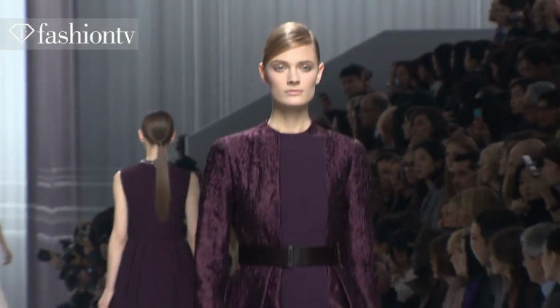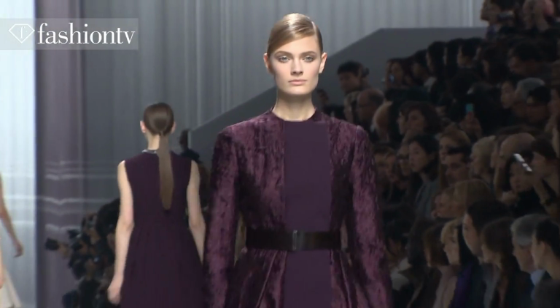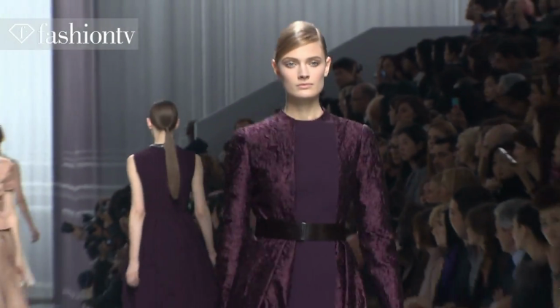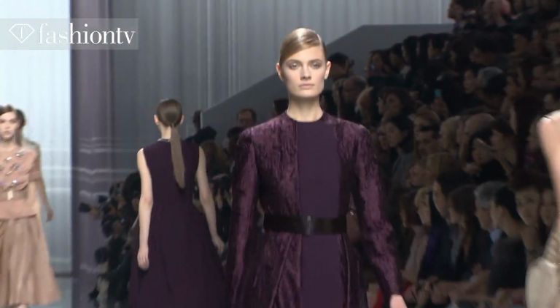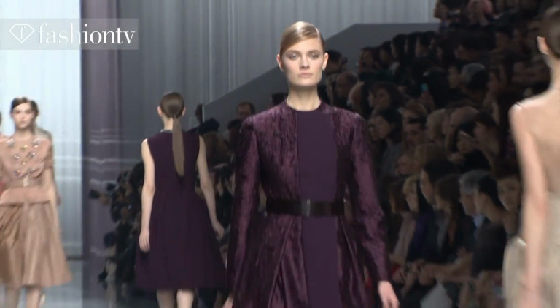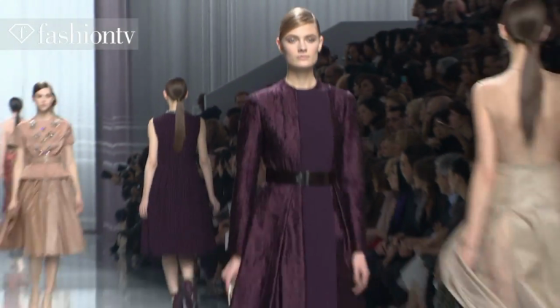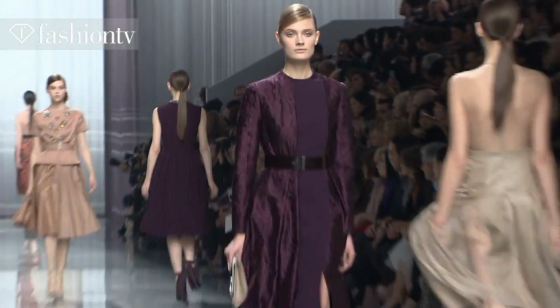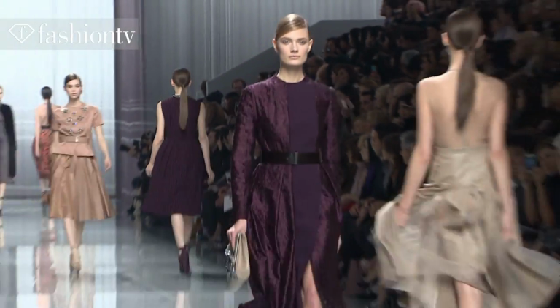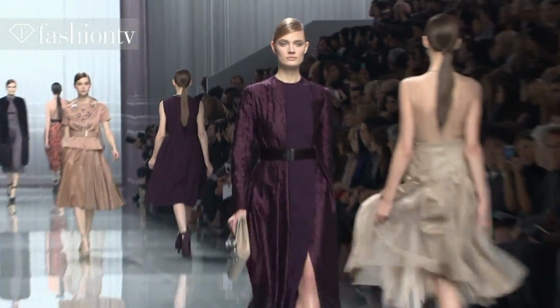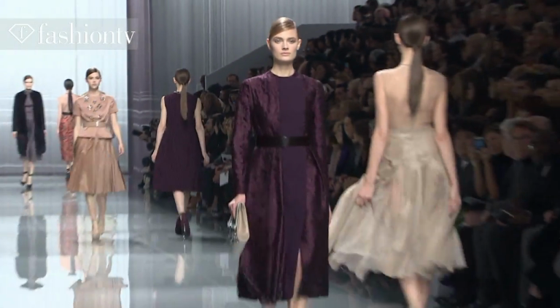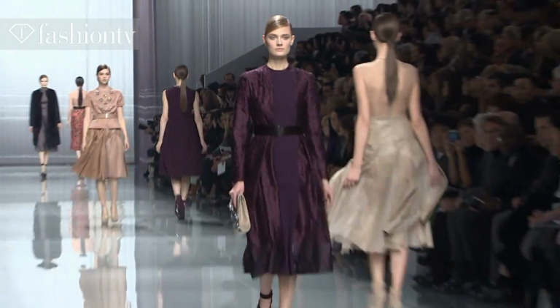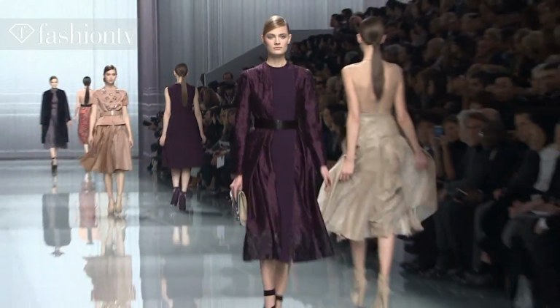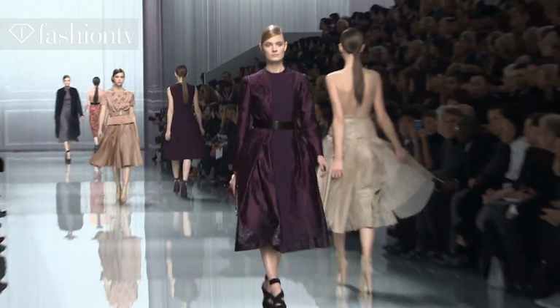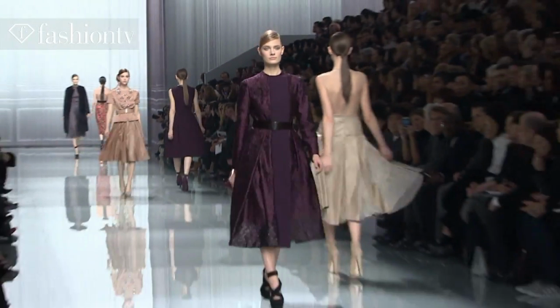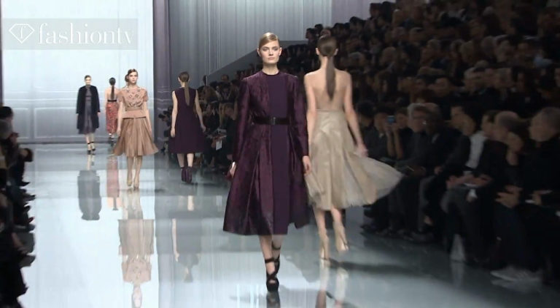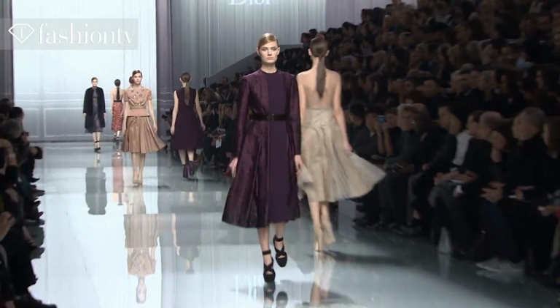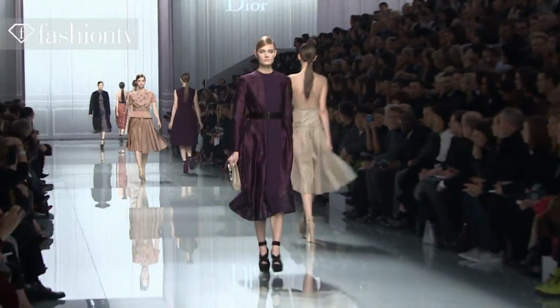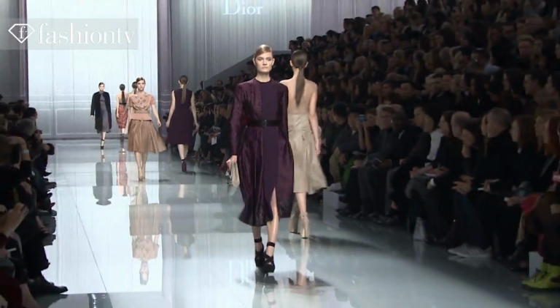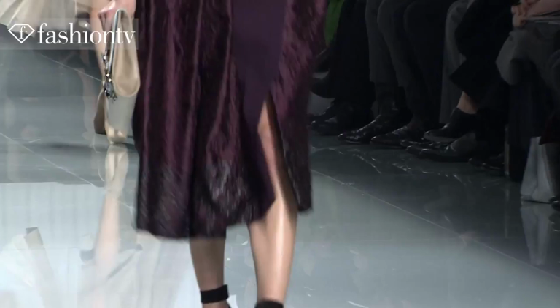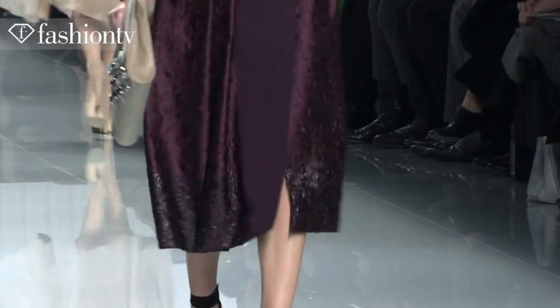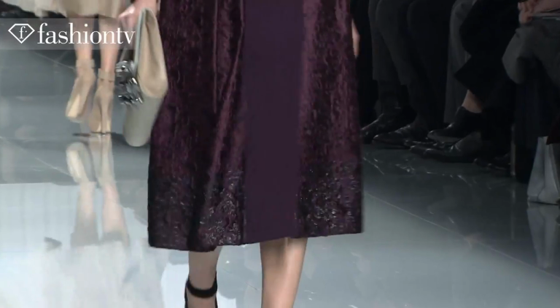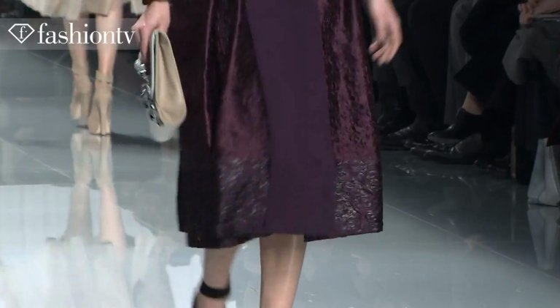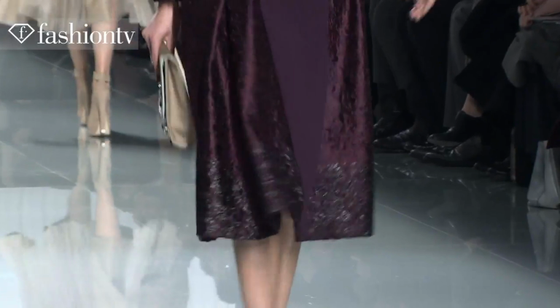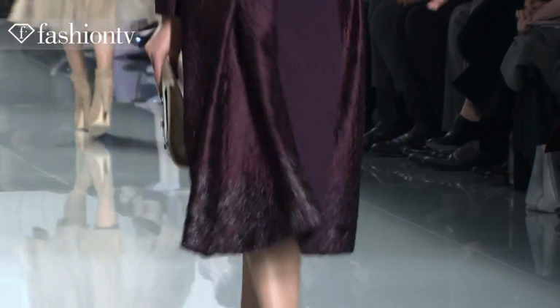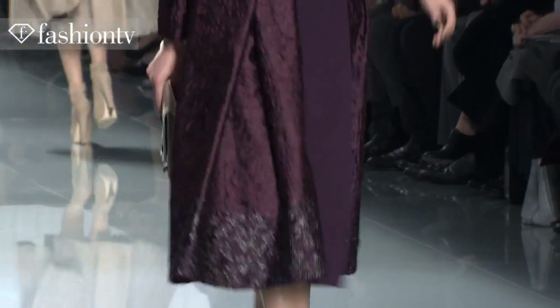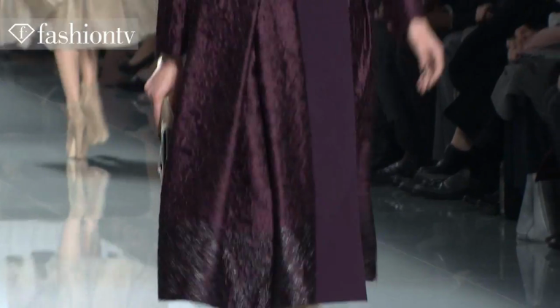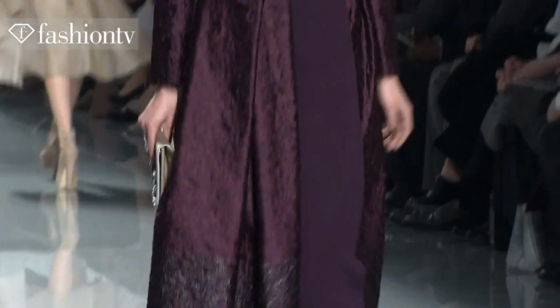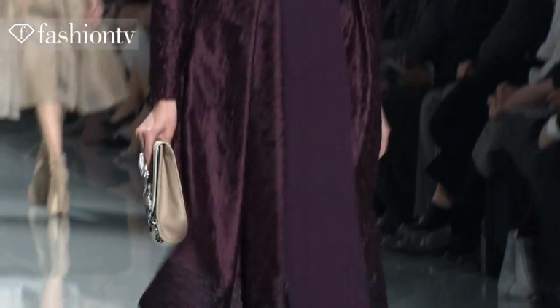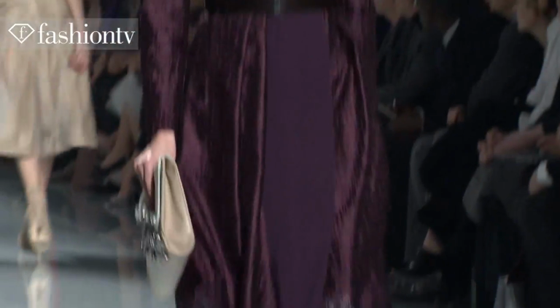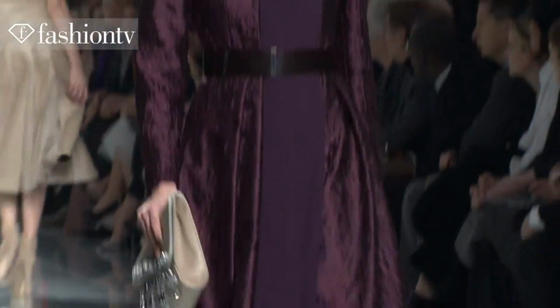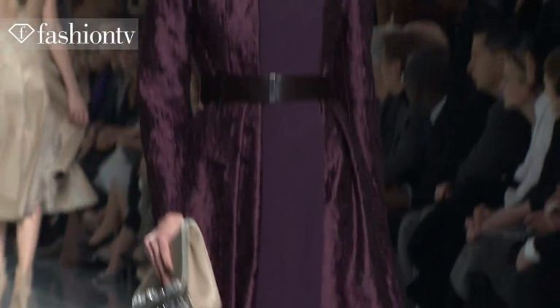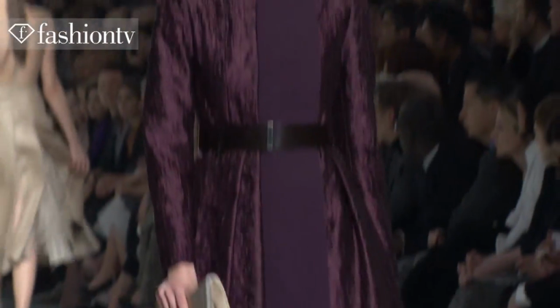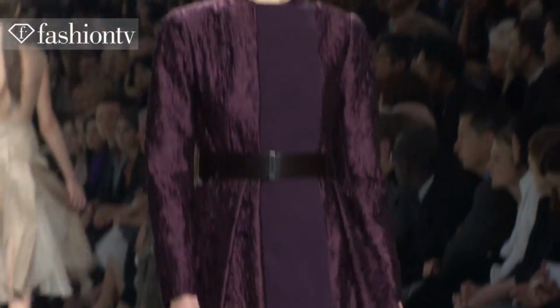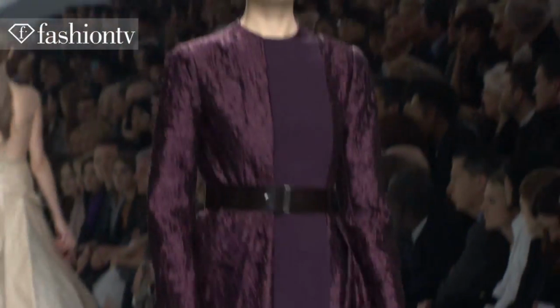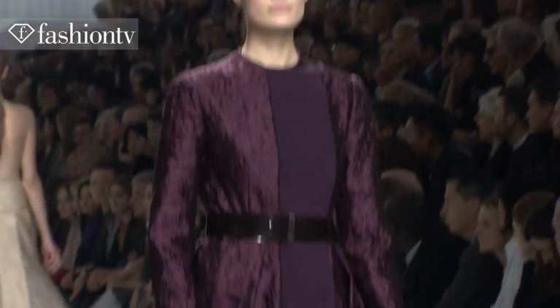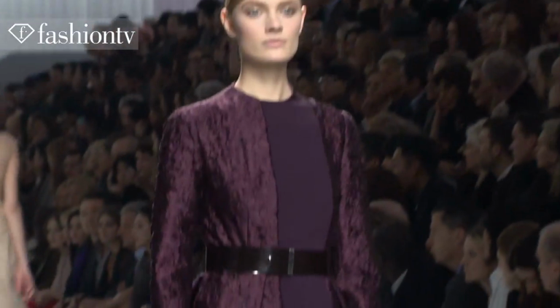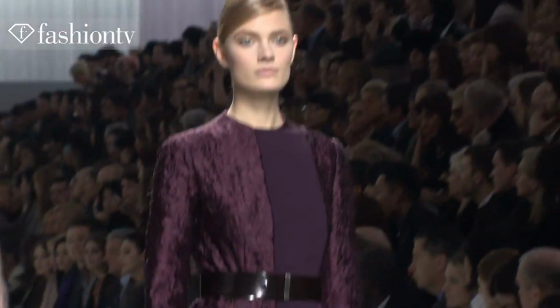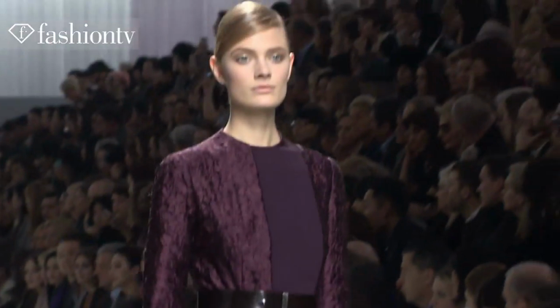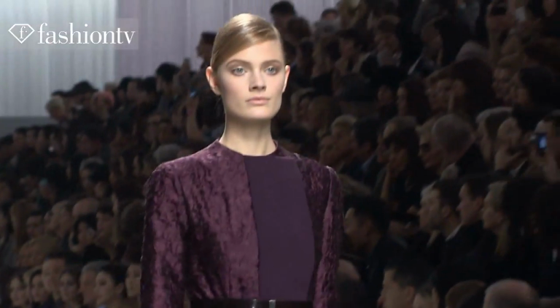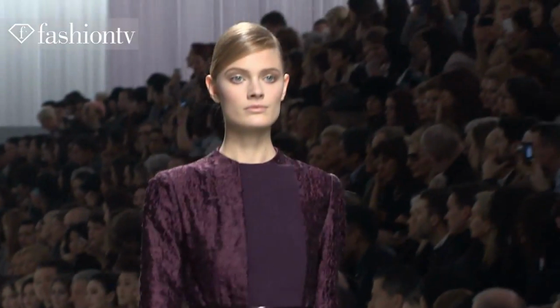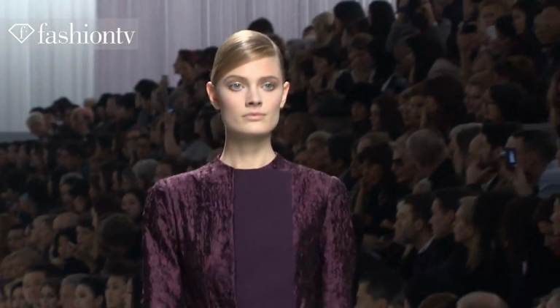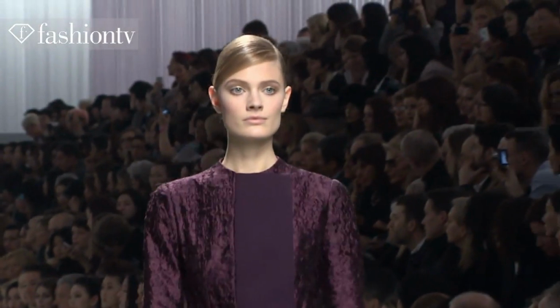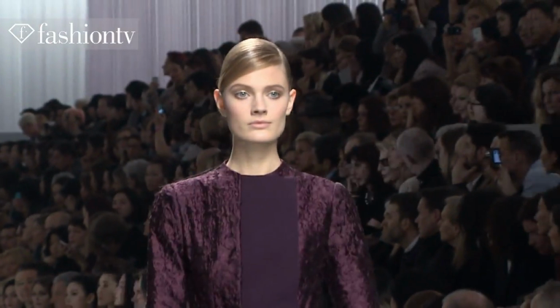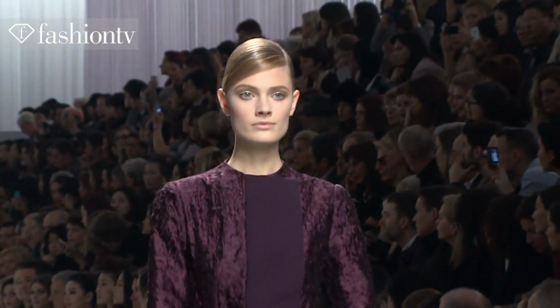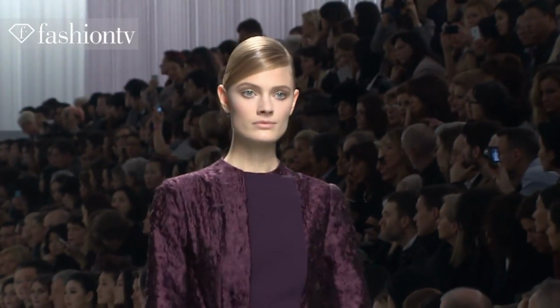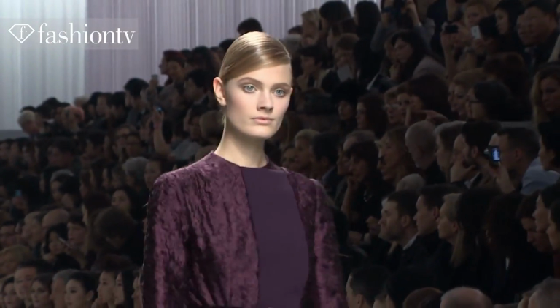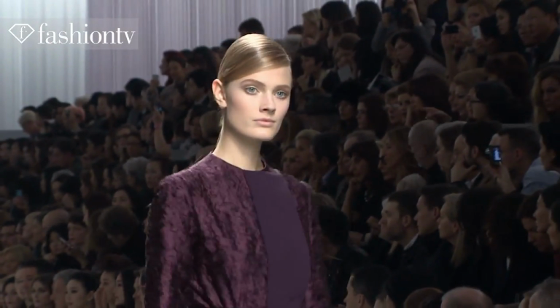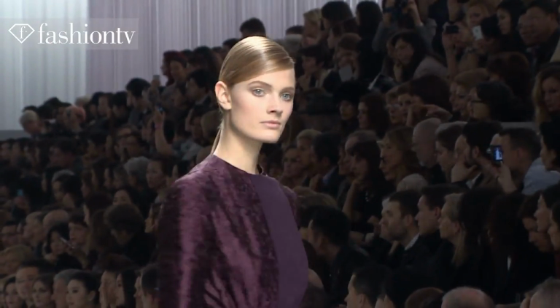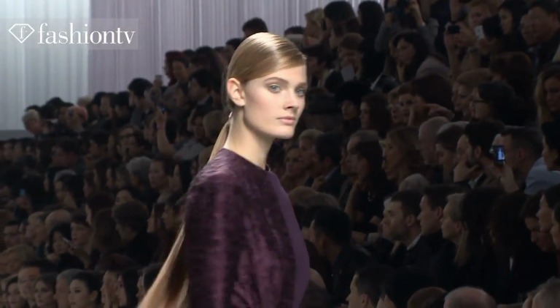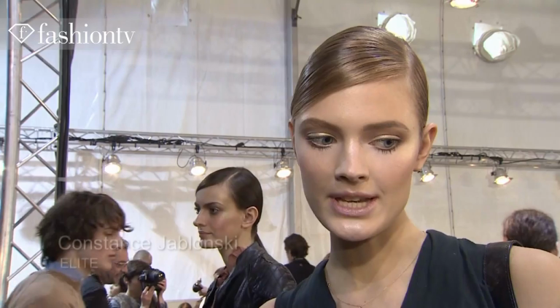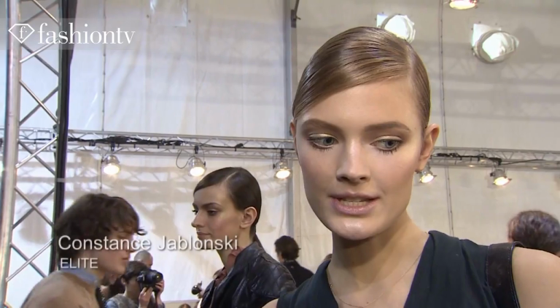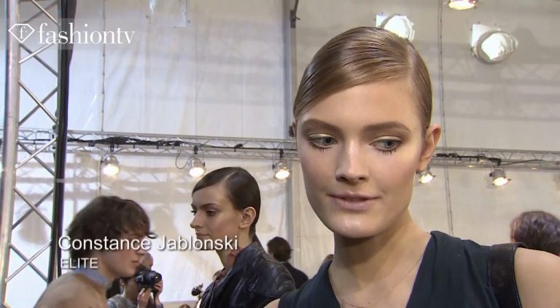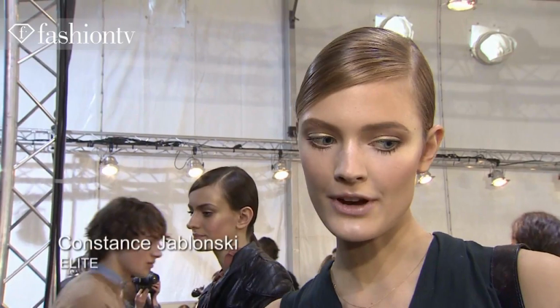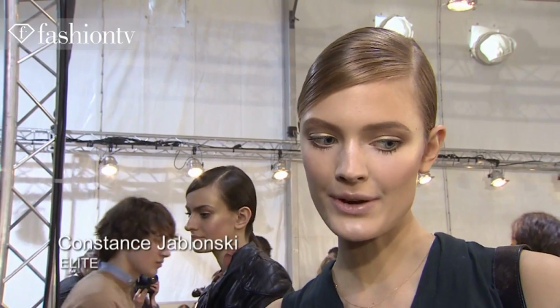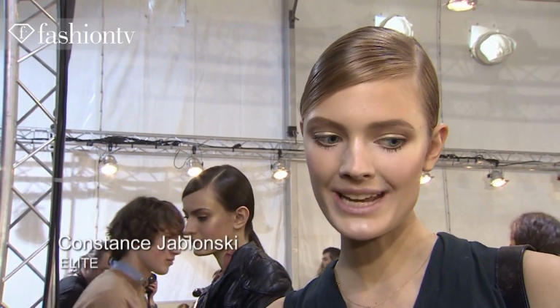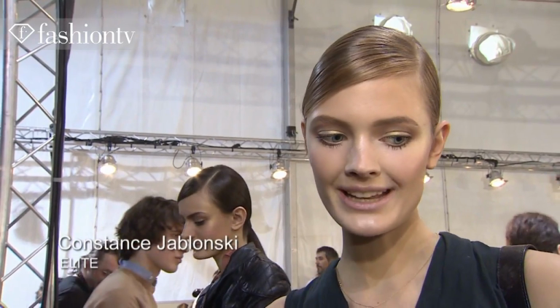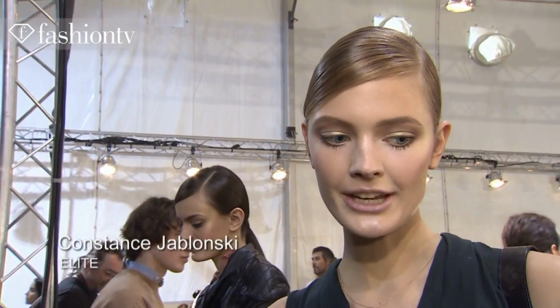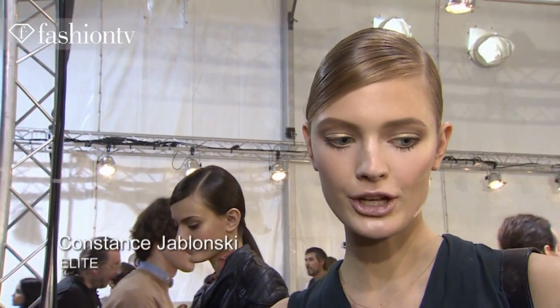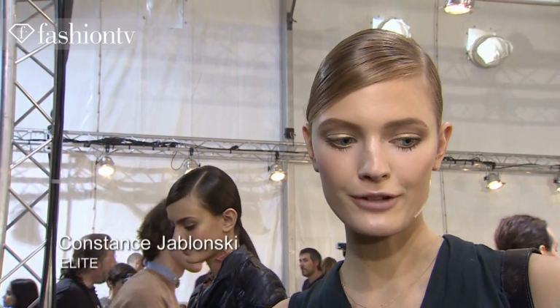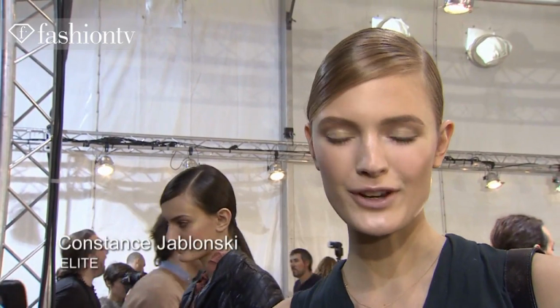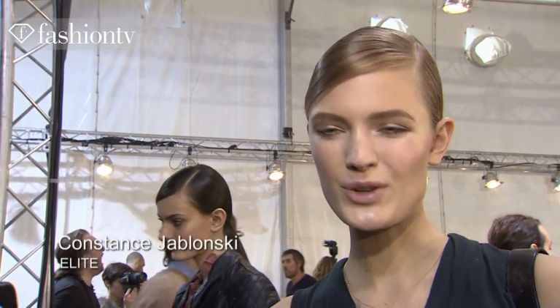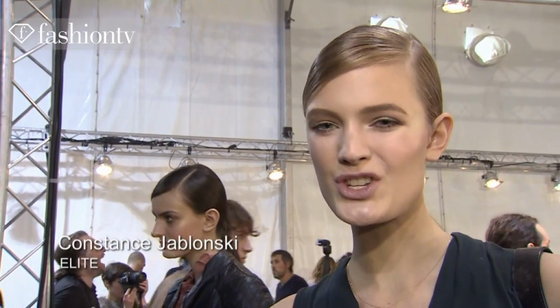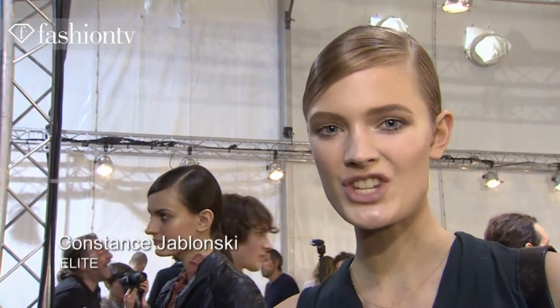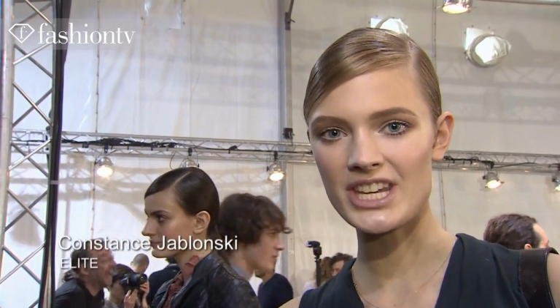Today I'm wearing a coat — a reddish Bordeaux color coat. The collection, I would say, is very elegant, very chic, very ladylike.